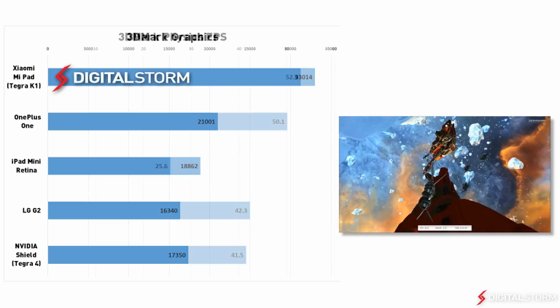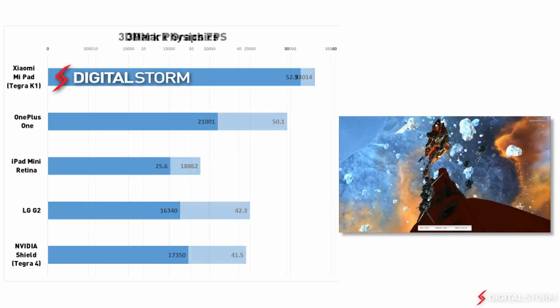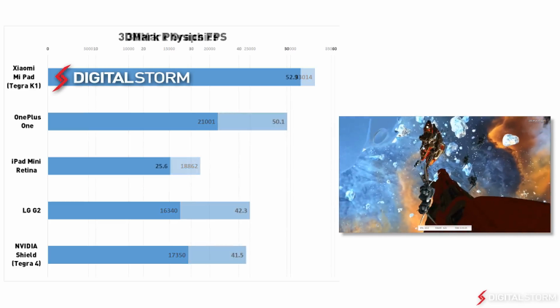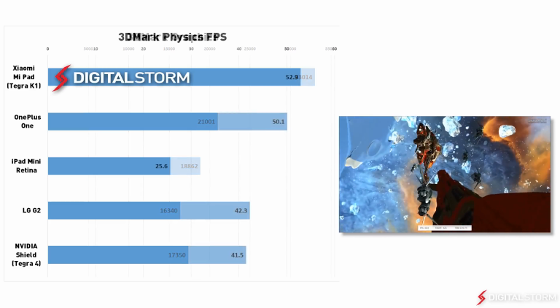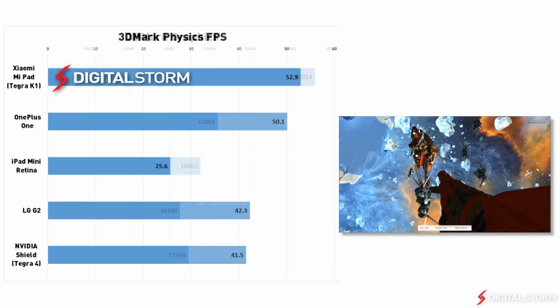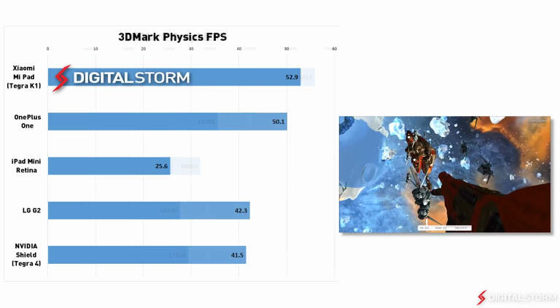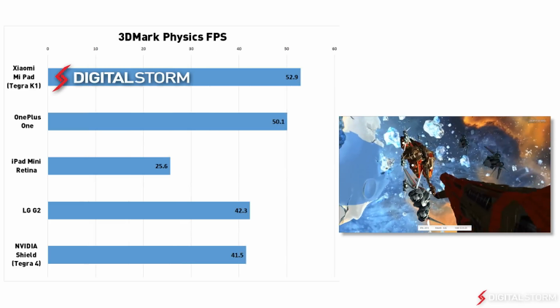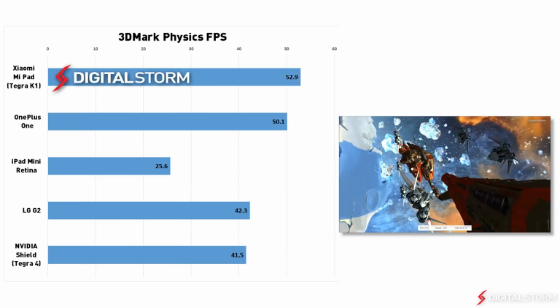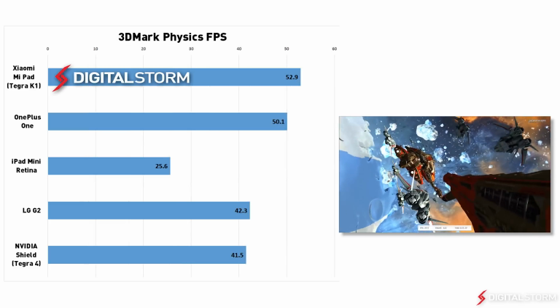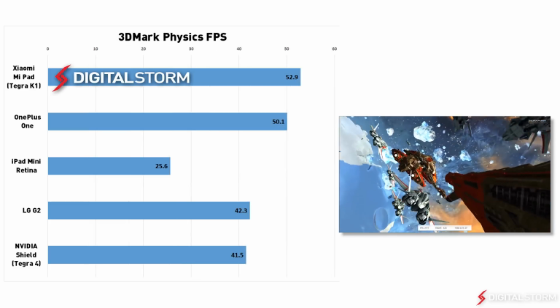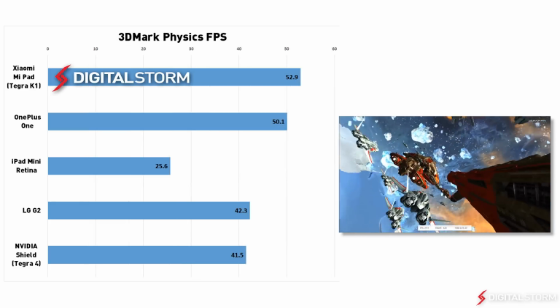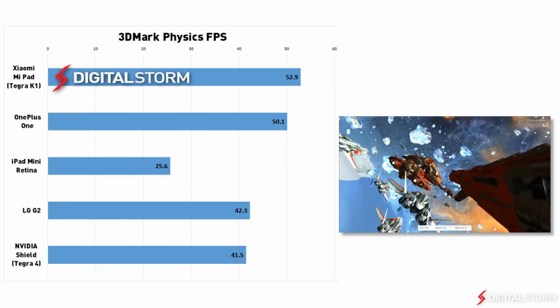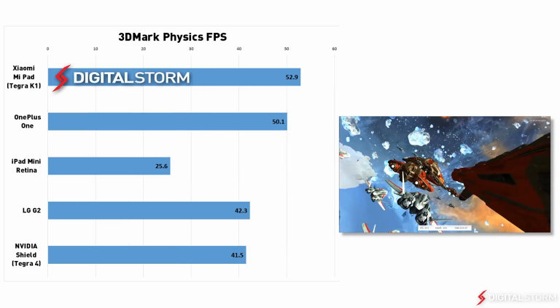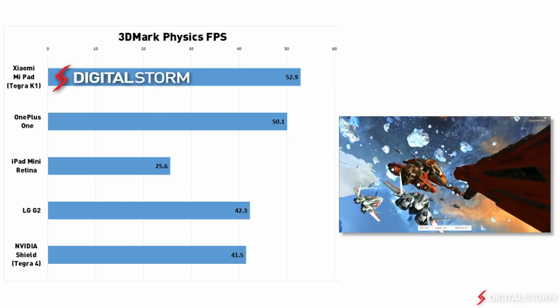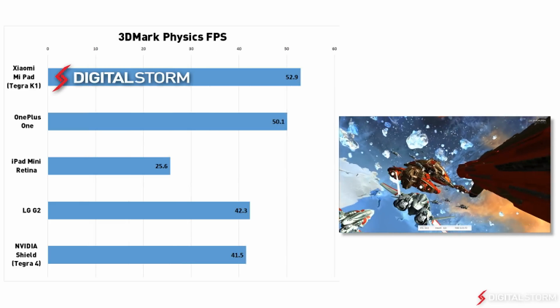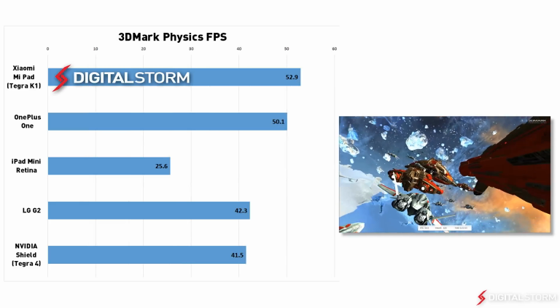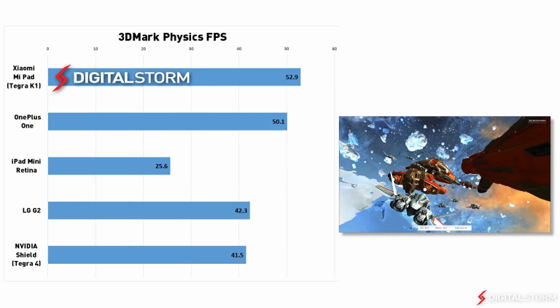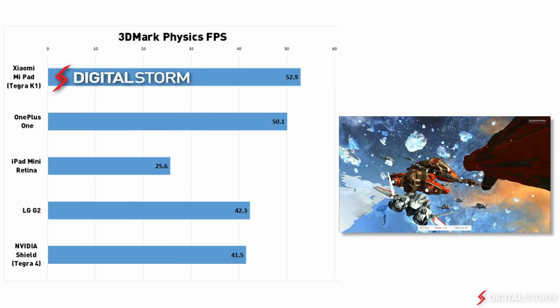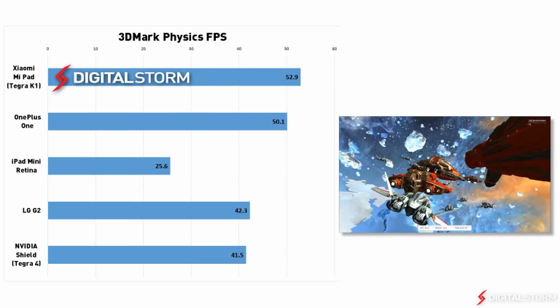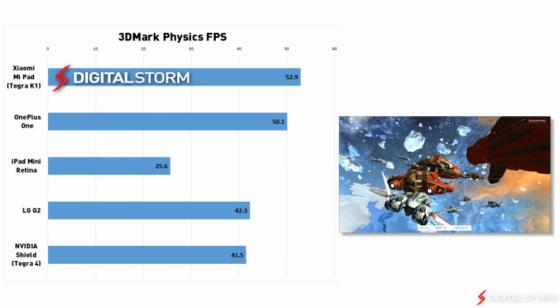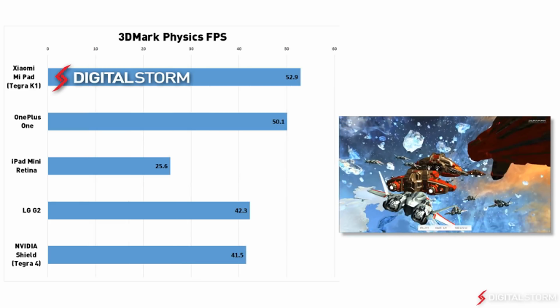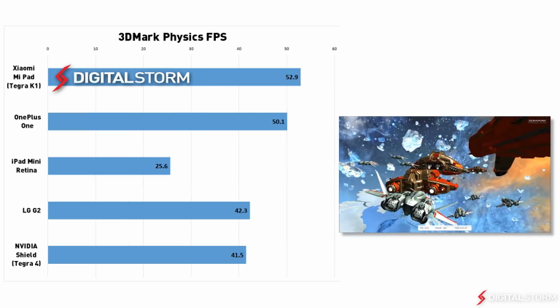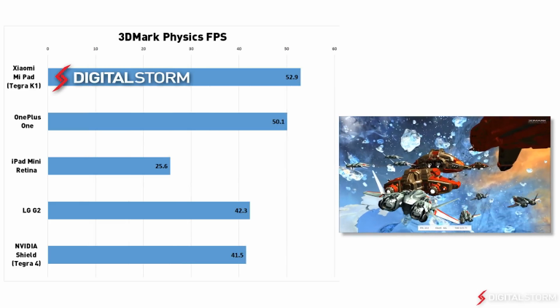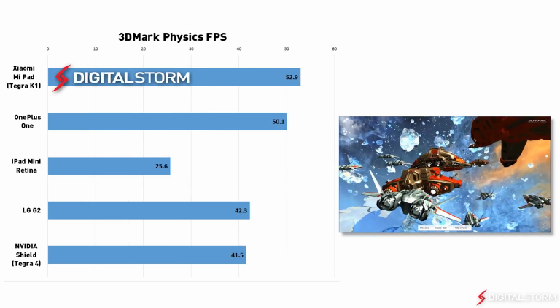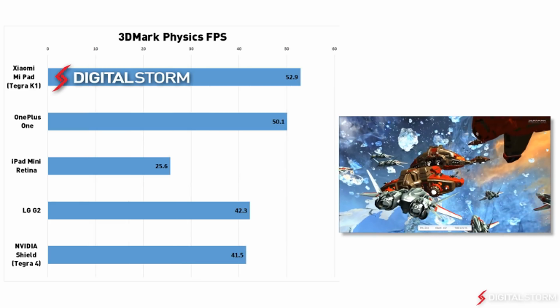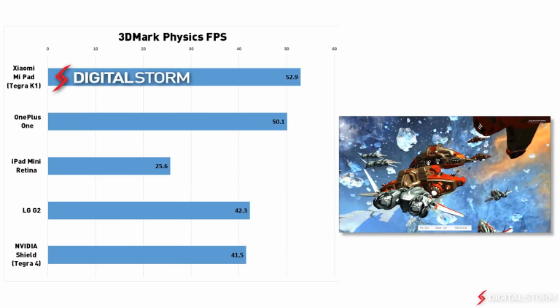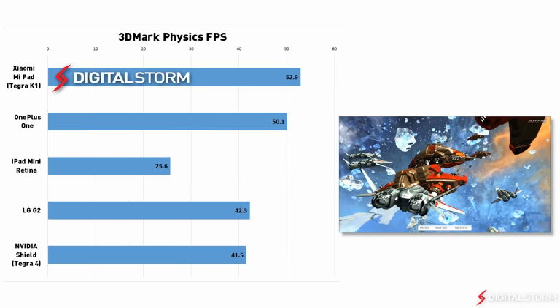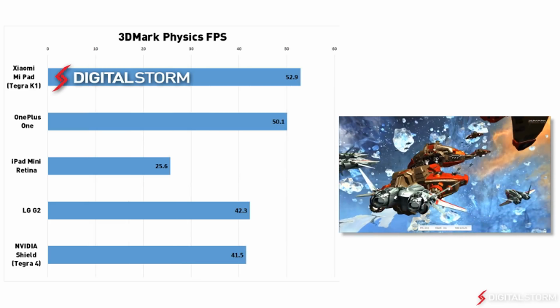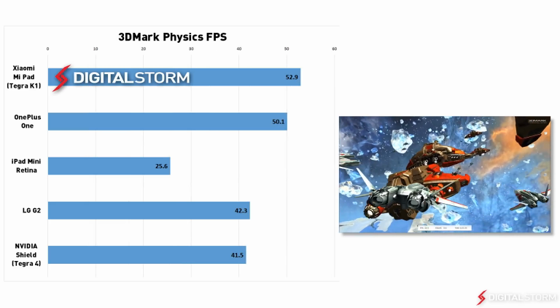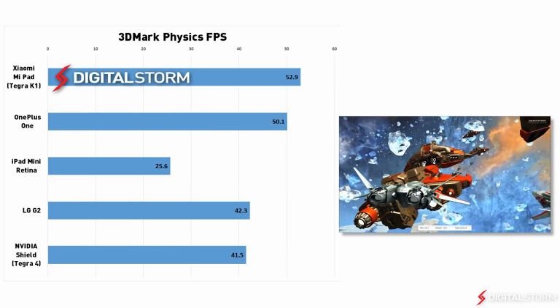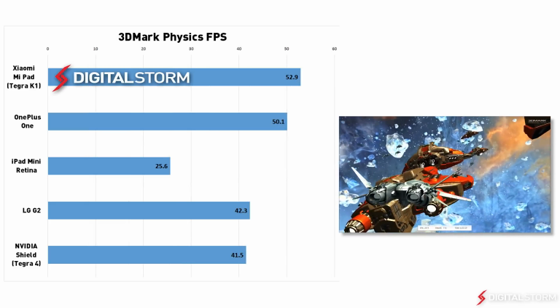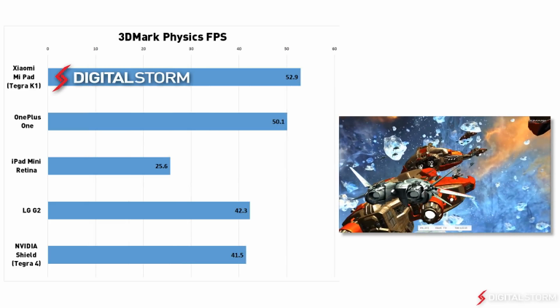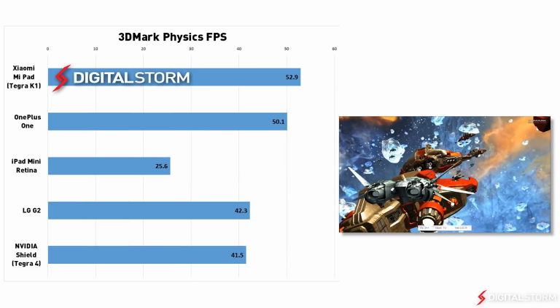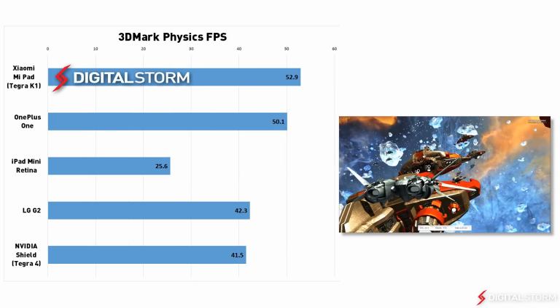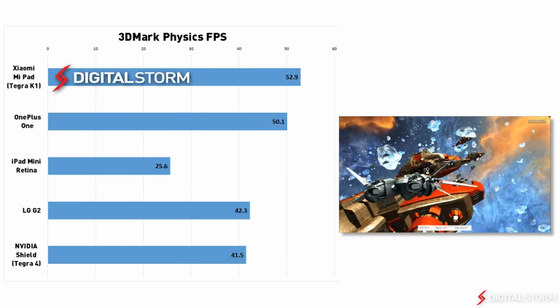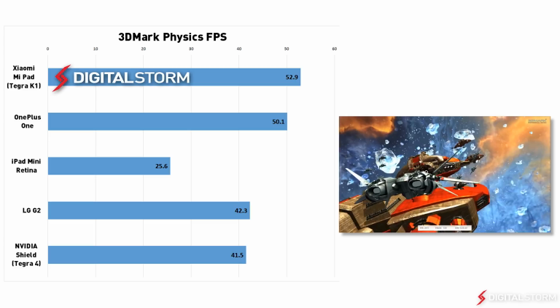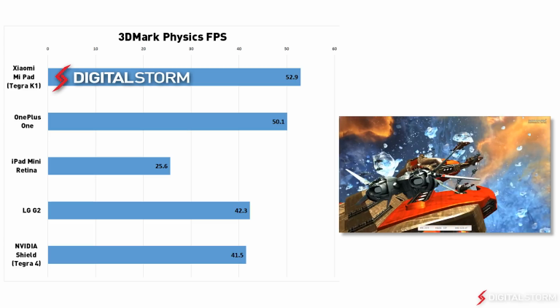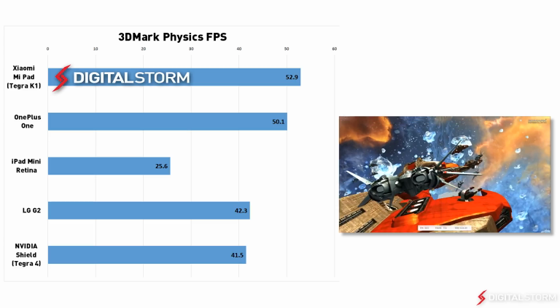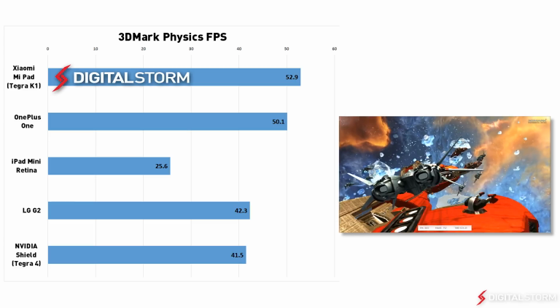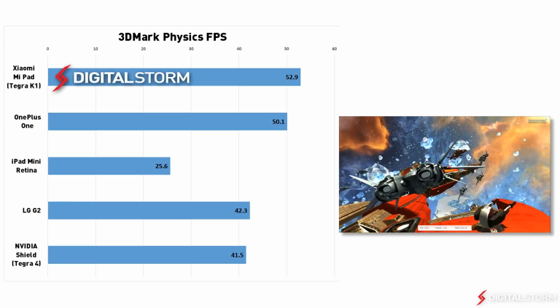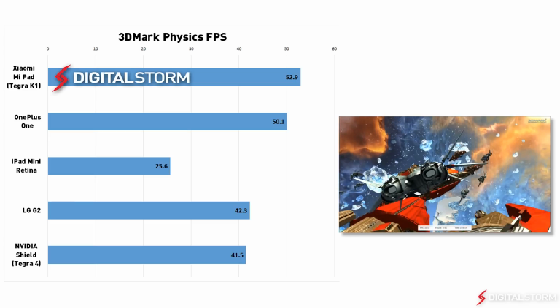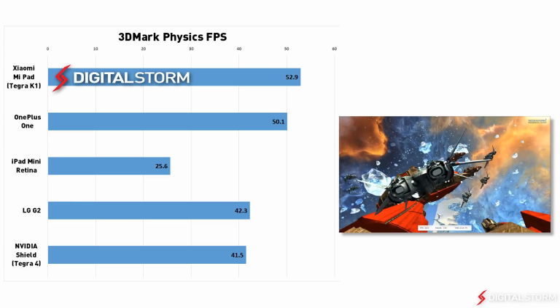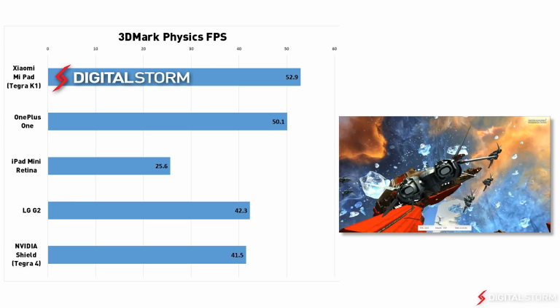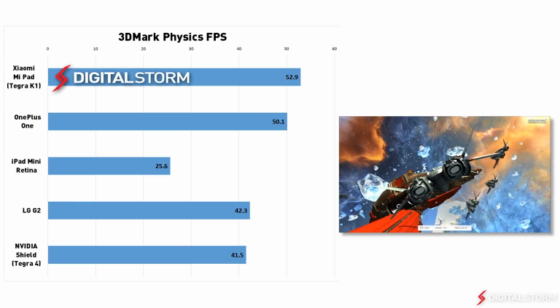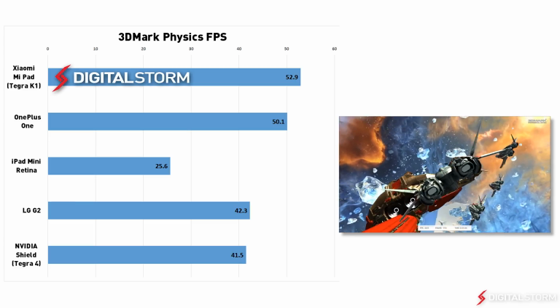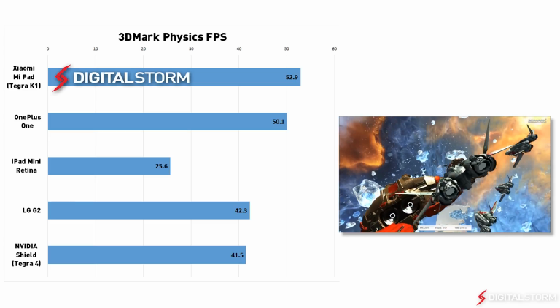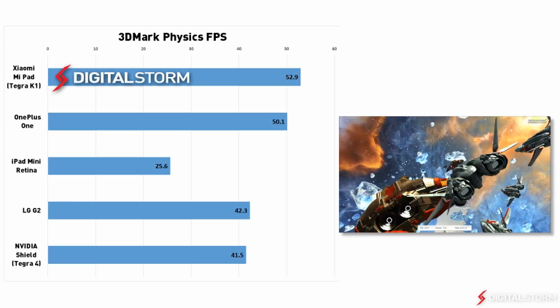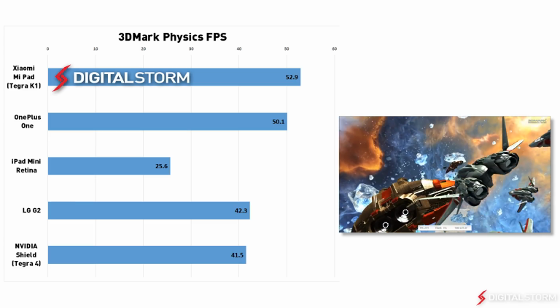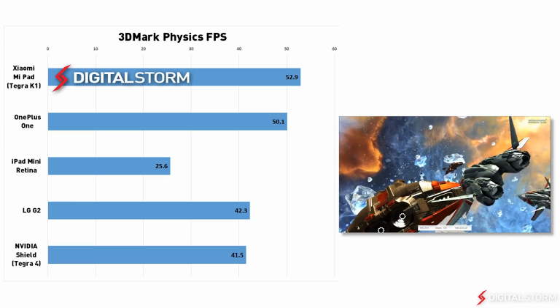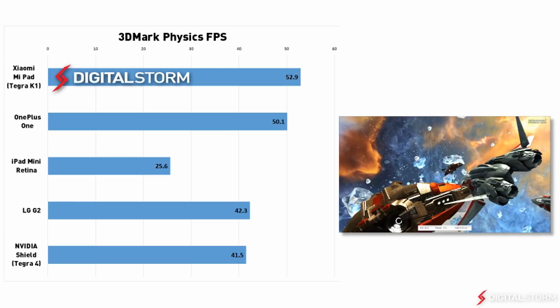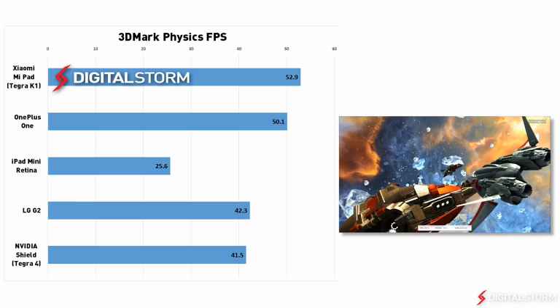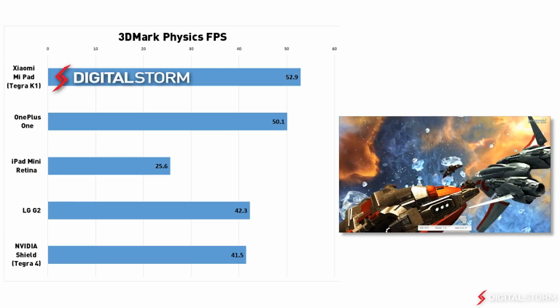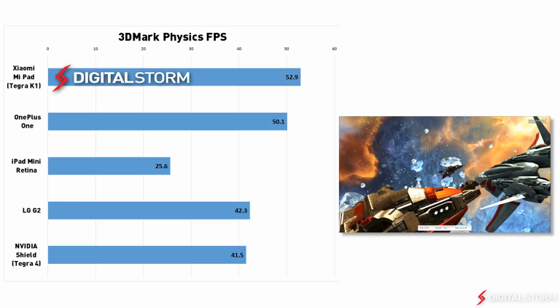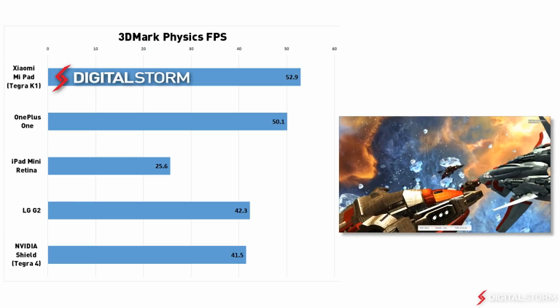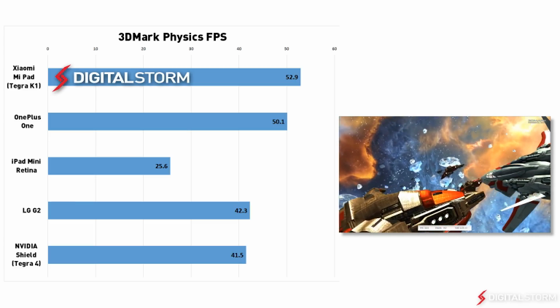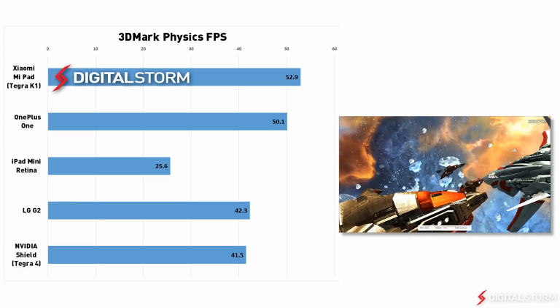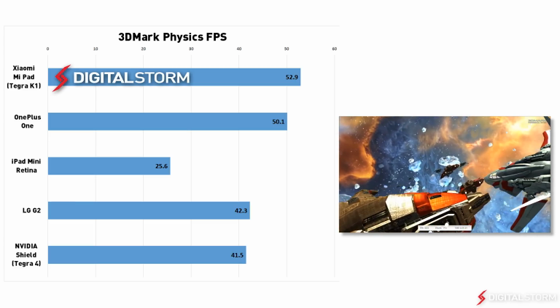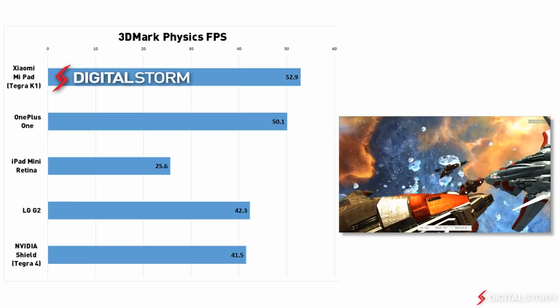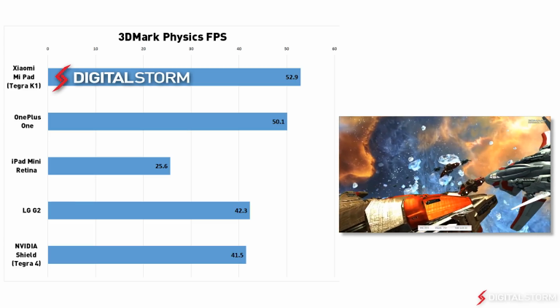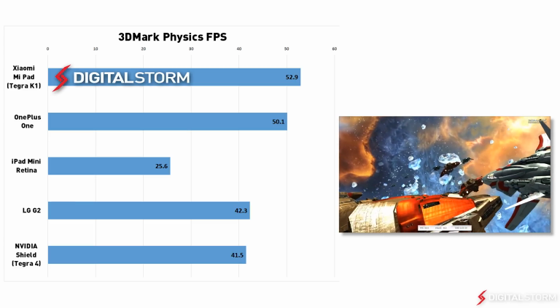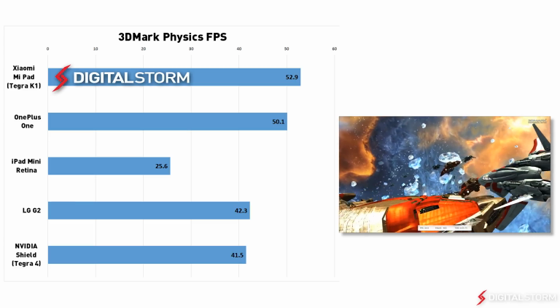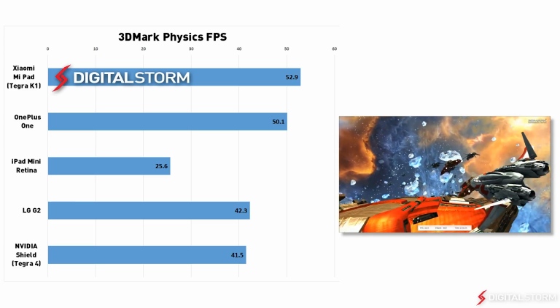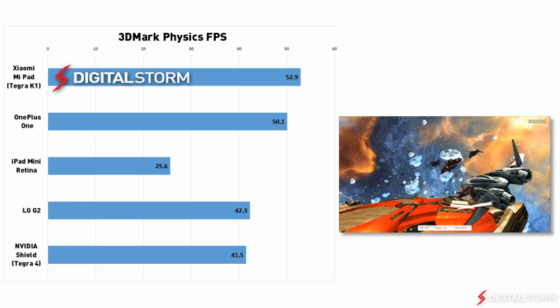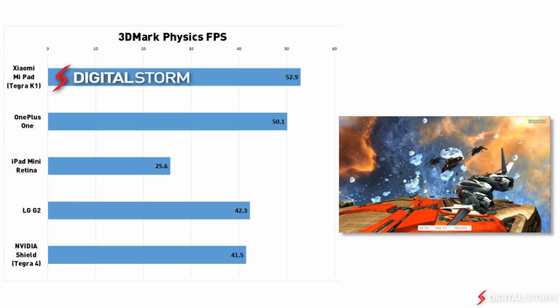When it came to physics, the Tegra K1 was about twice as fast as the iPad Mini Retina and 27% faster than the Shield.